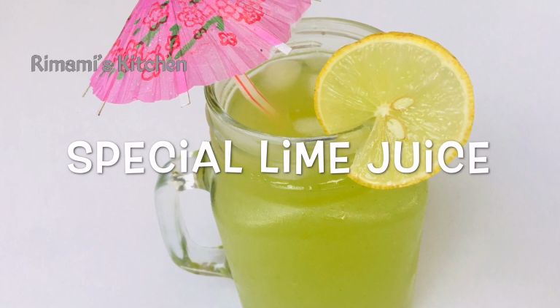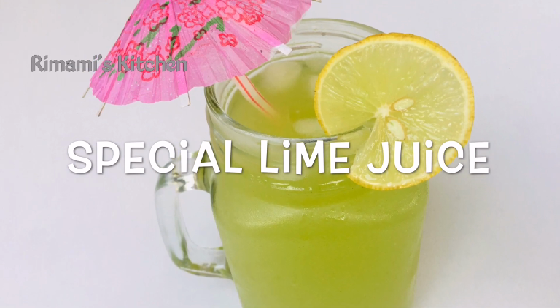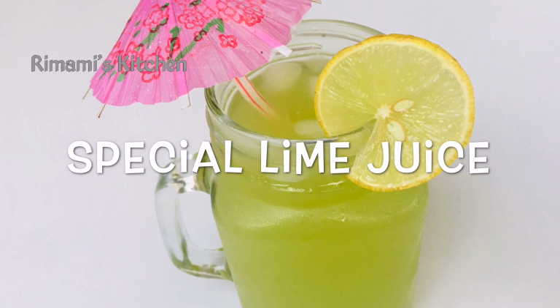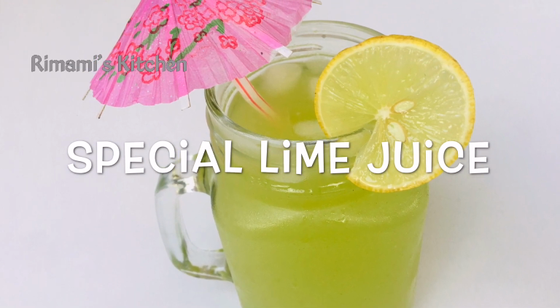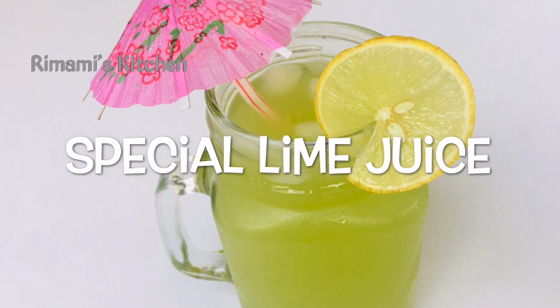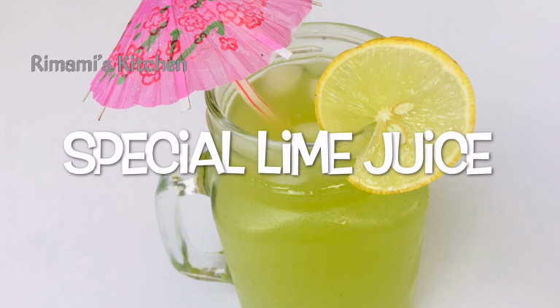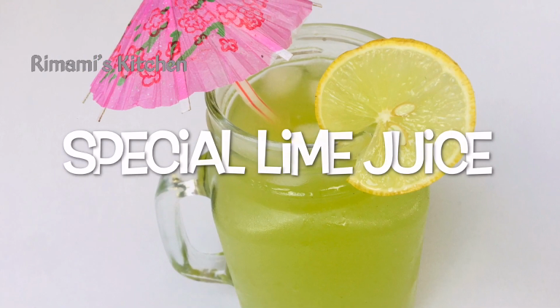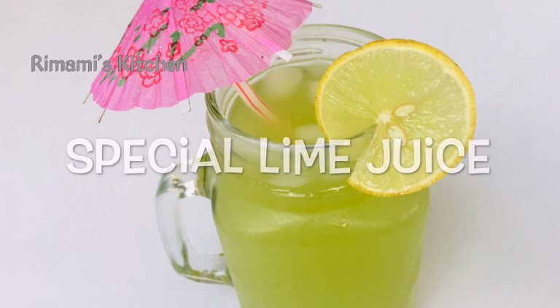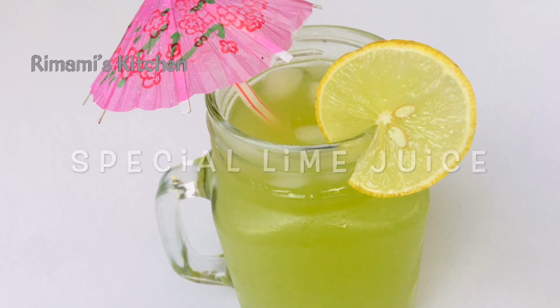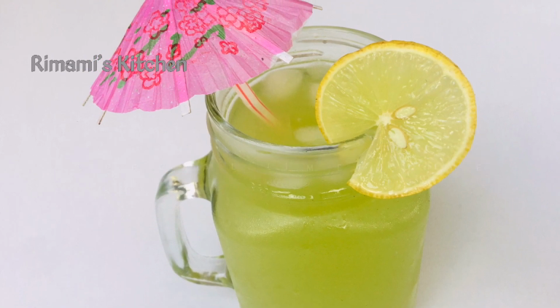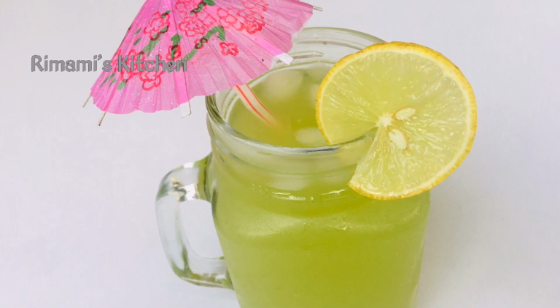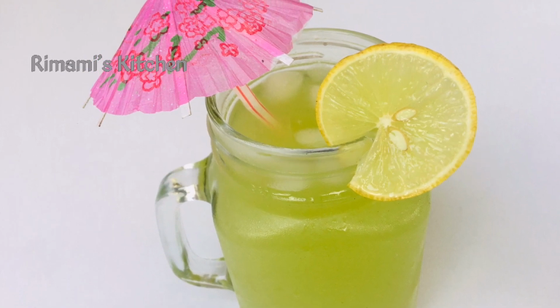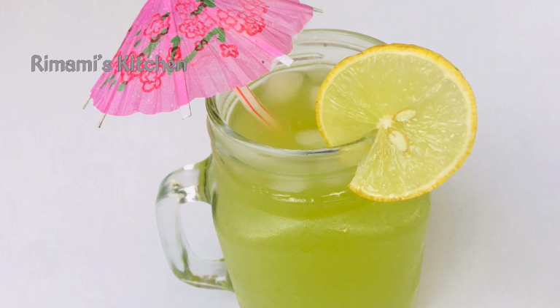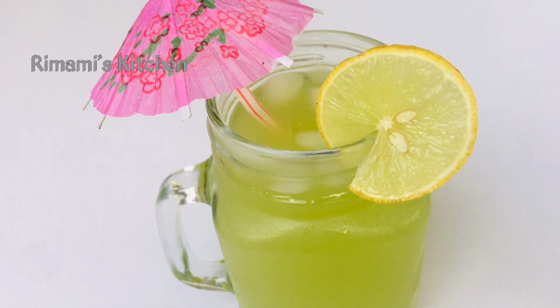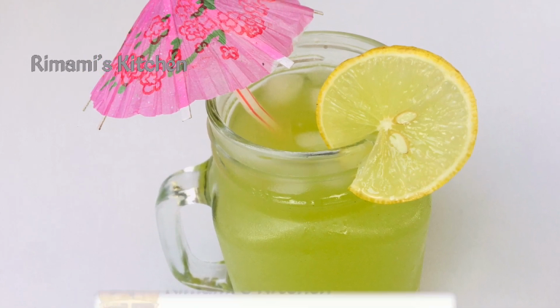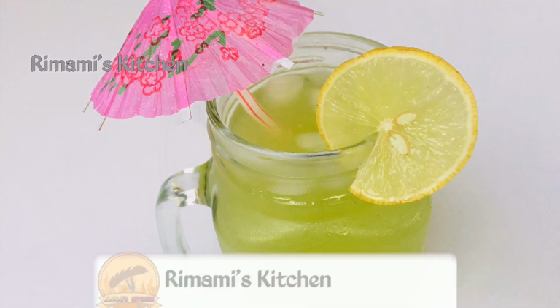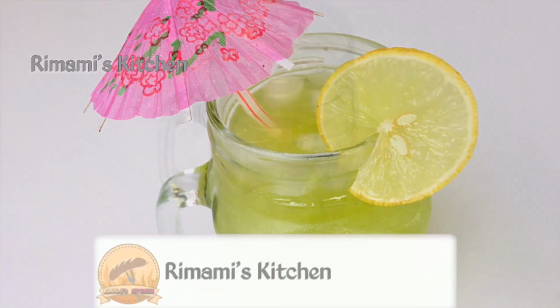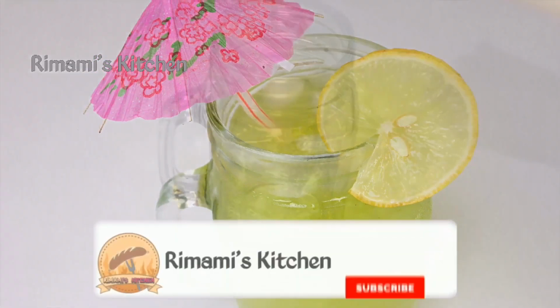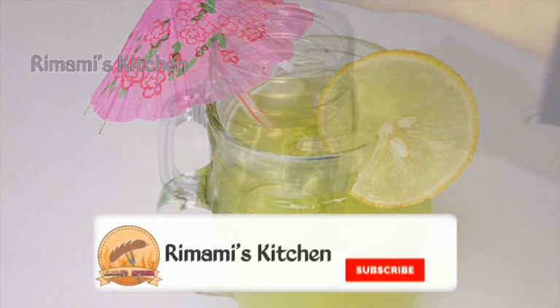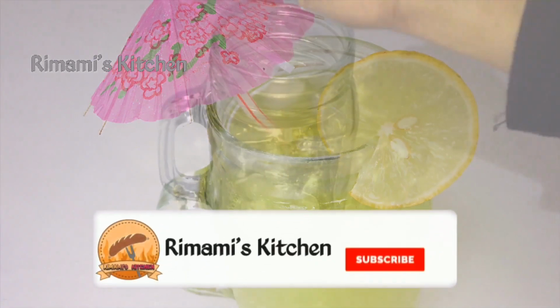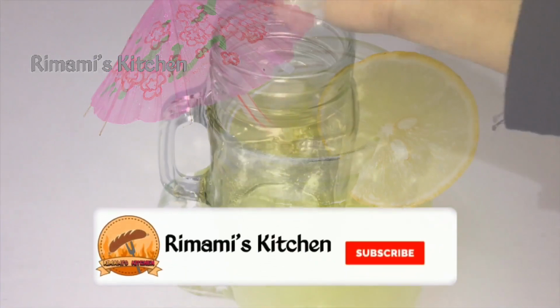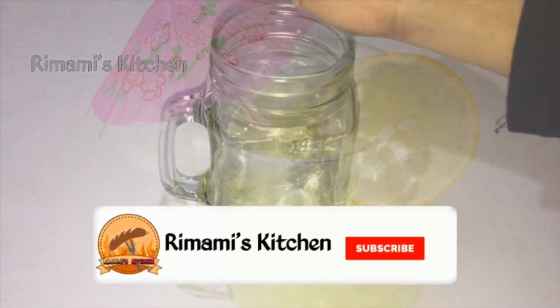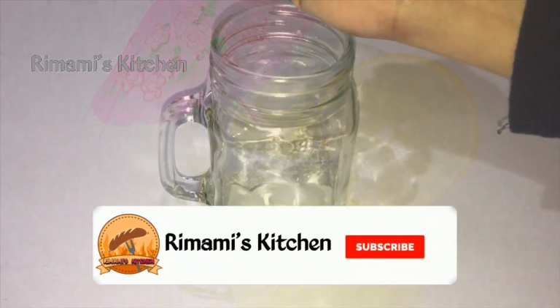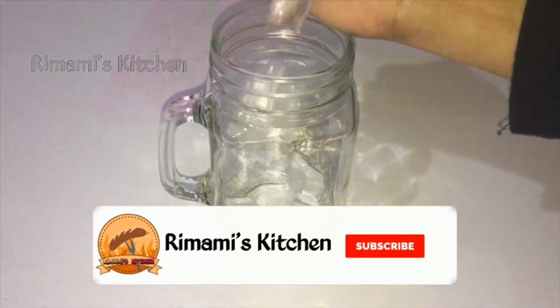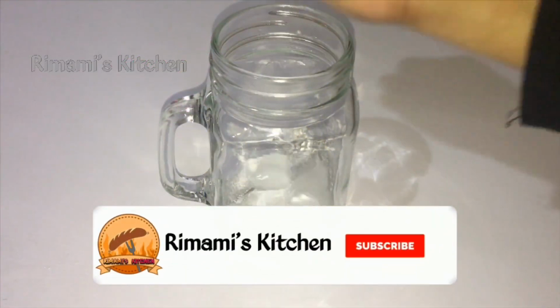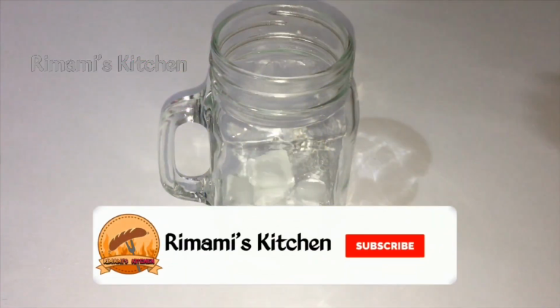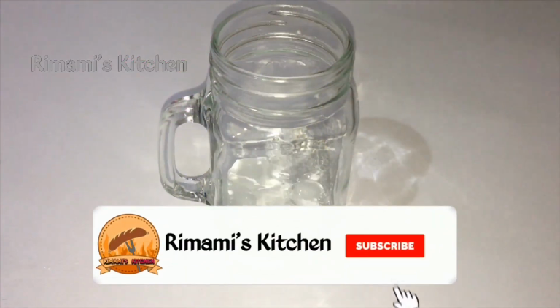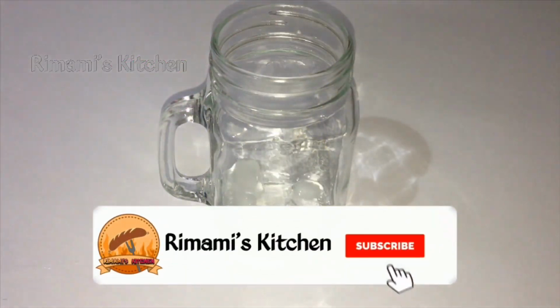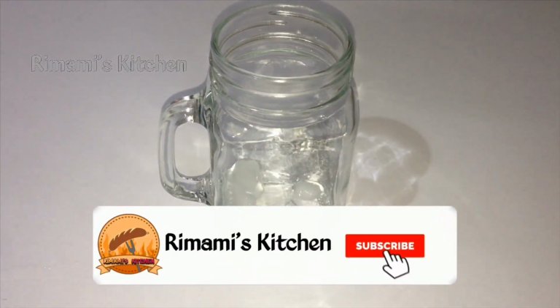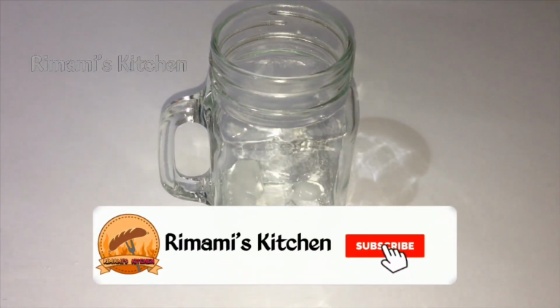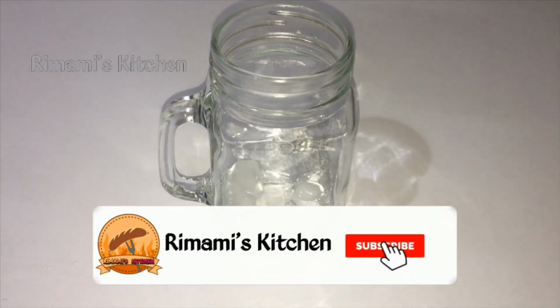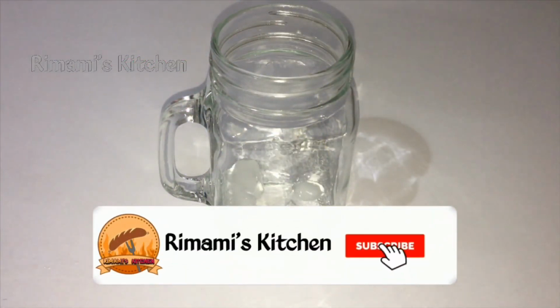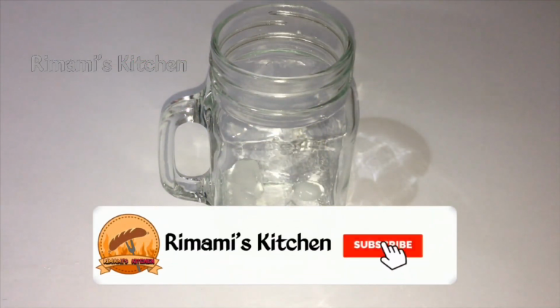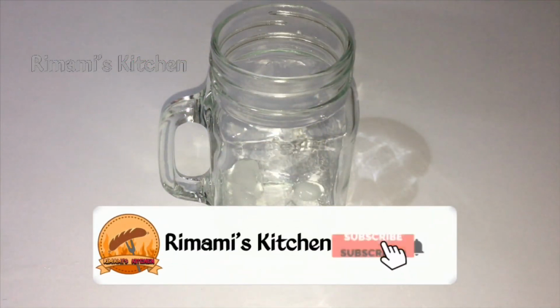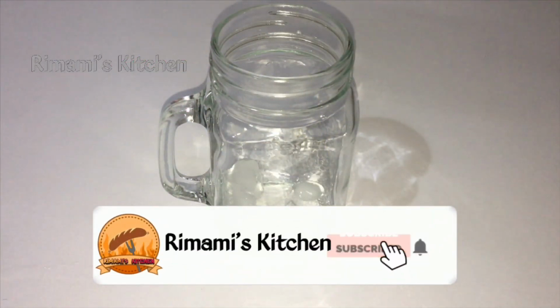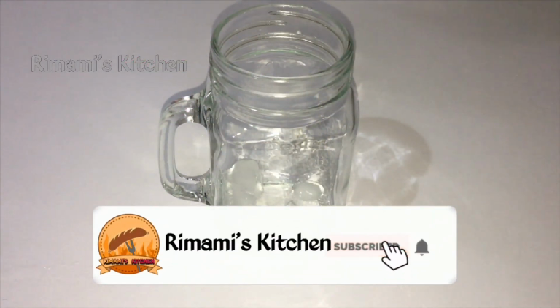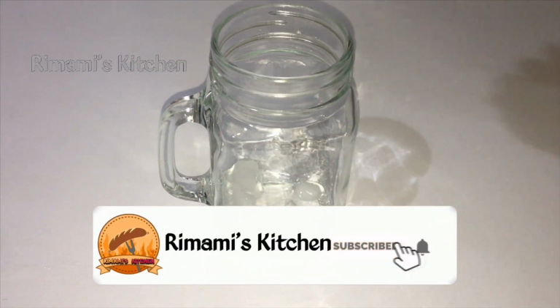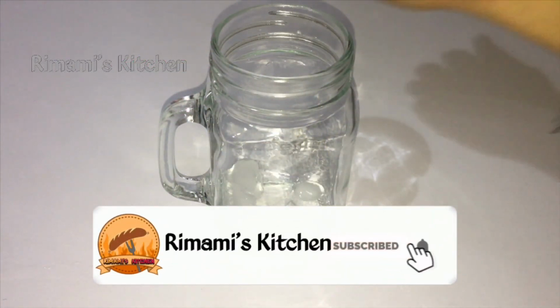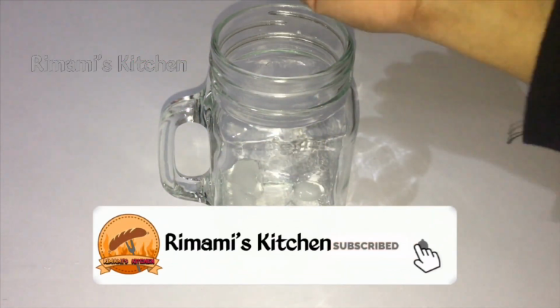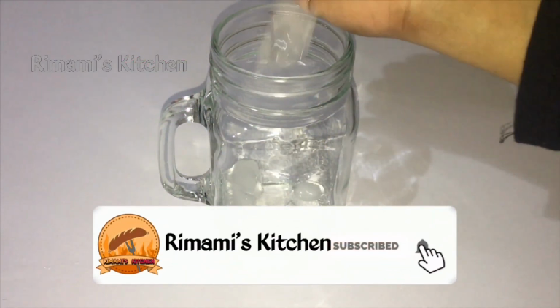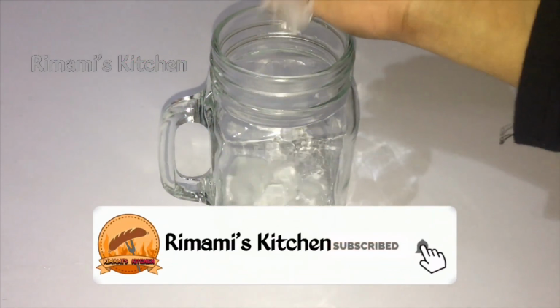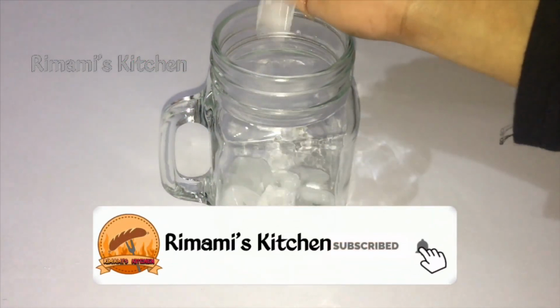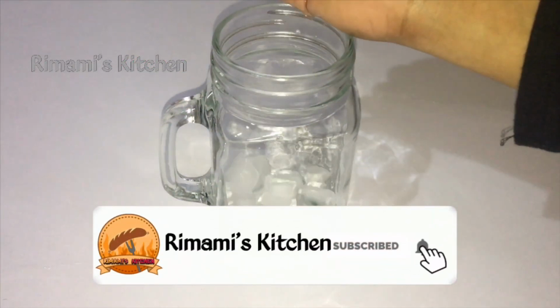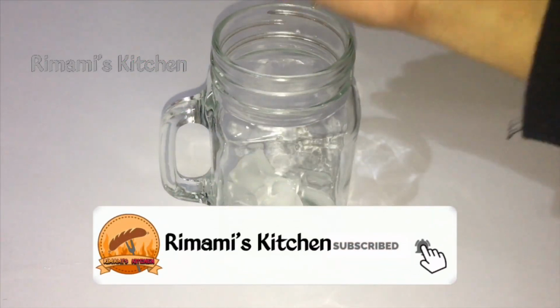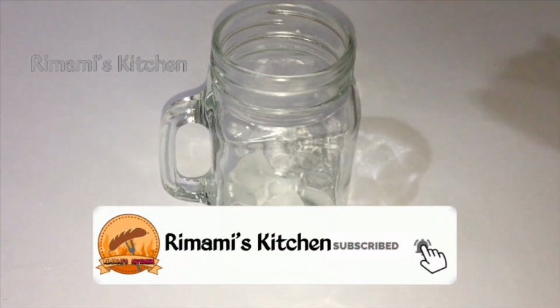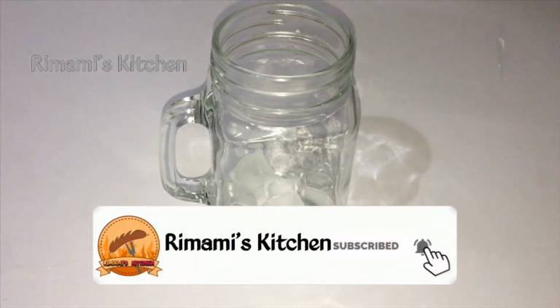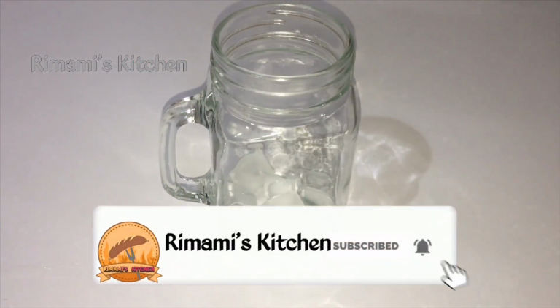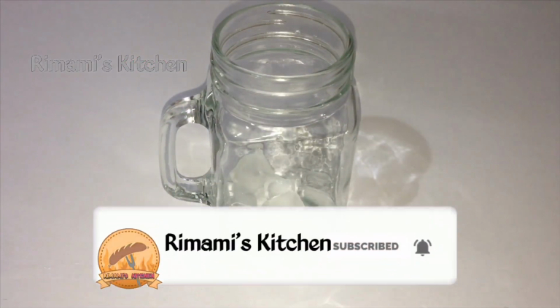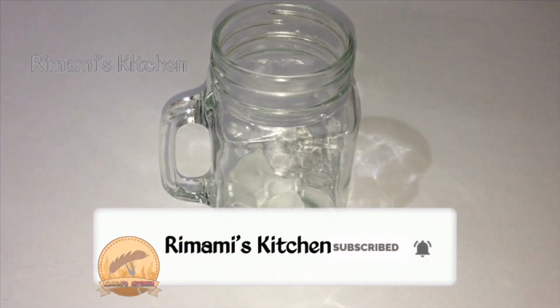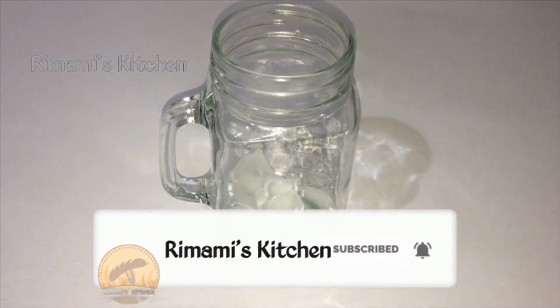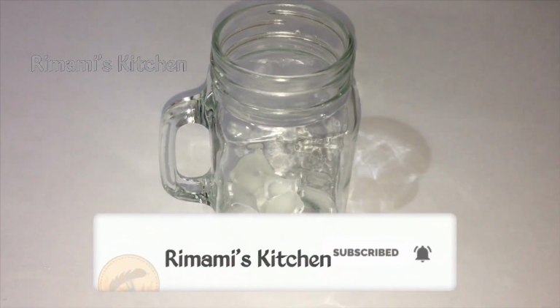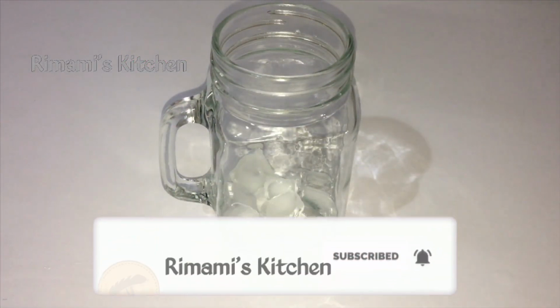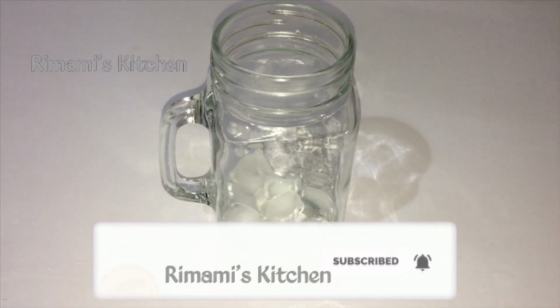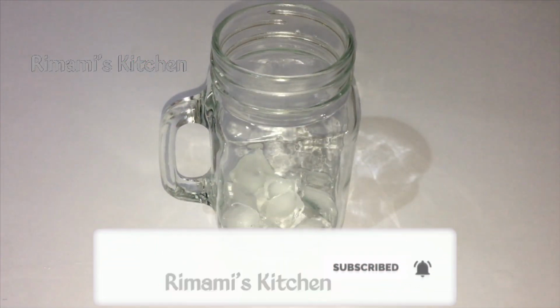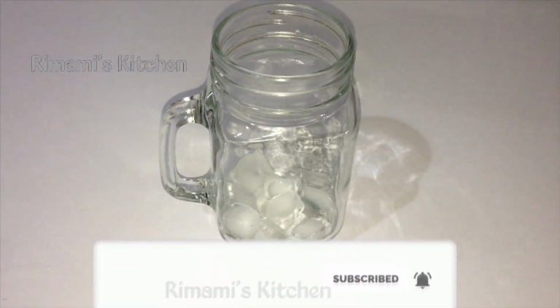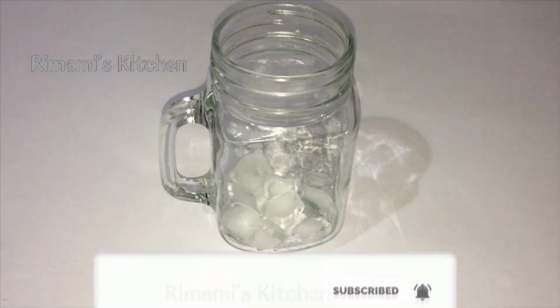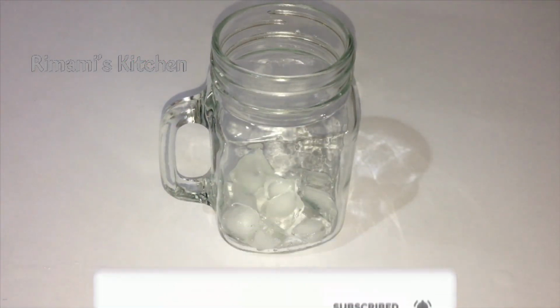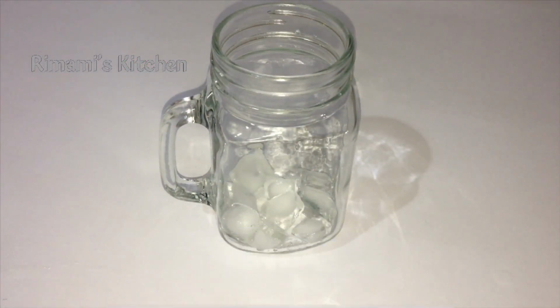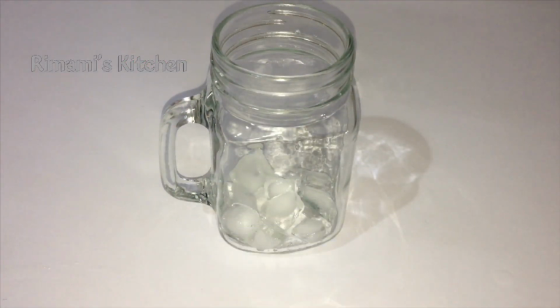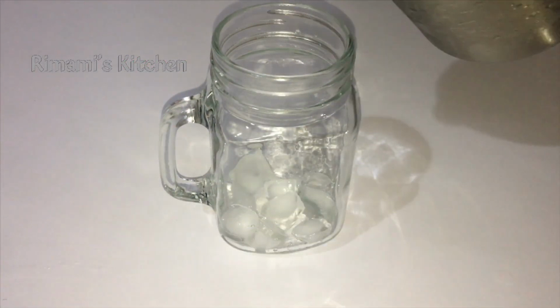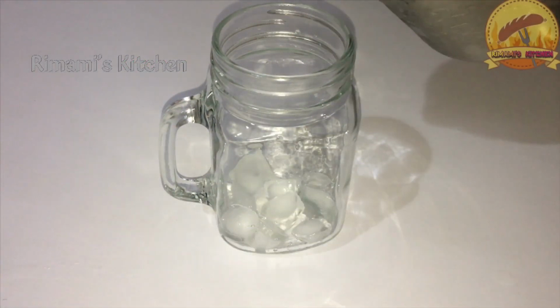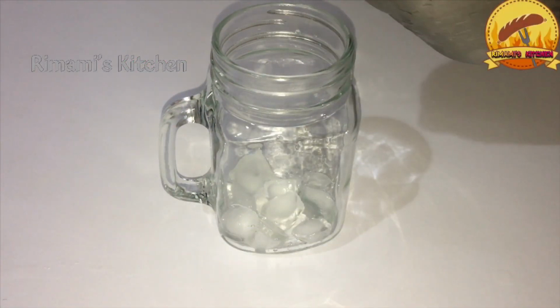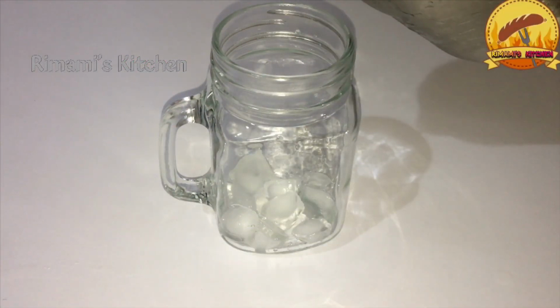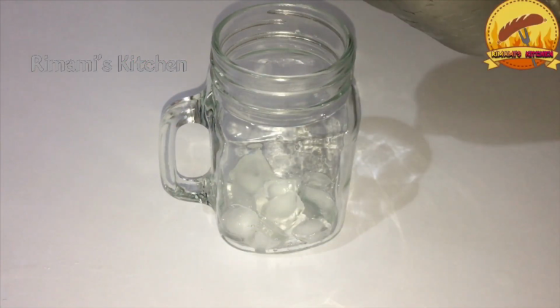Hello! Welcome back! This is a special item of lime juice recipe.